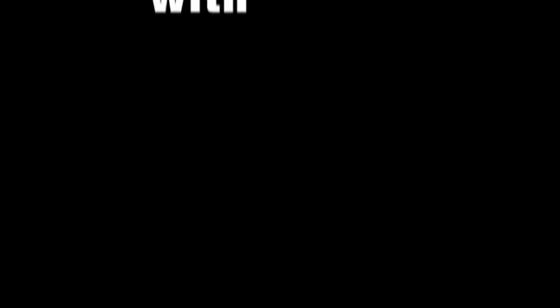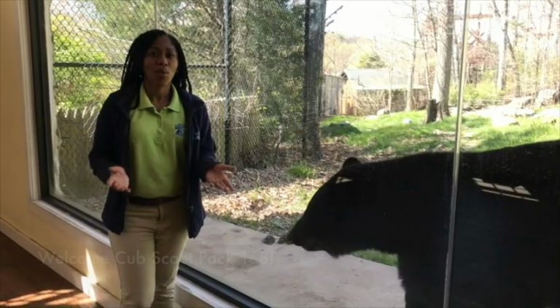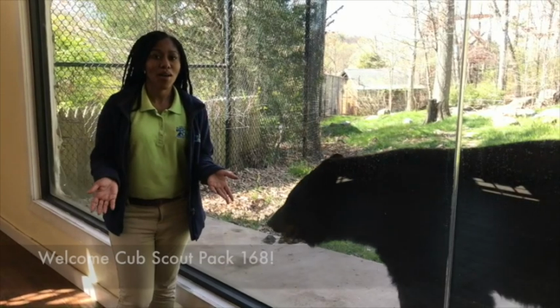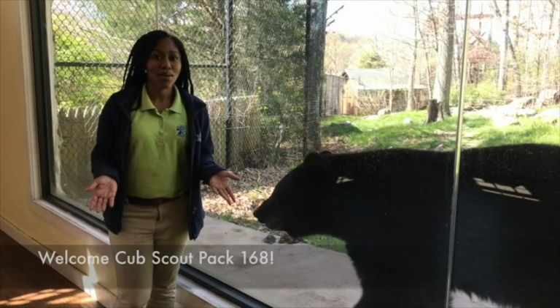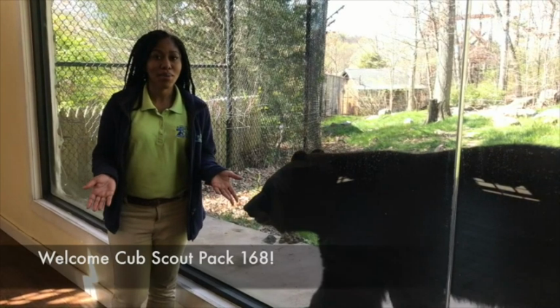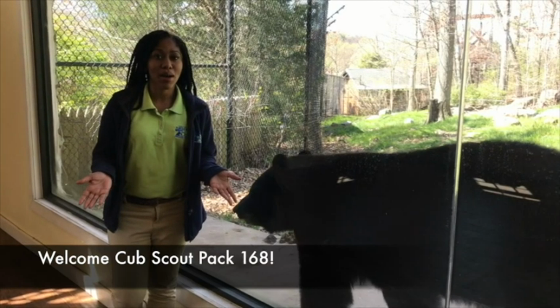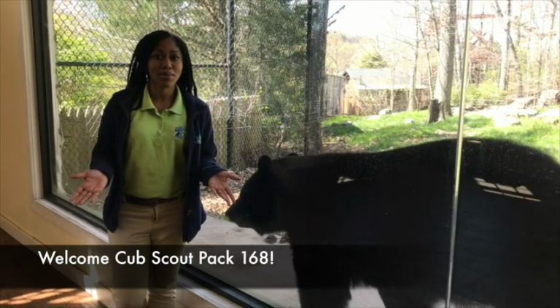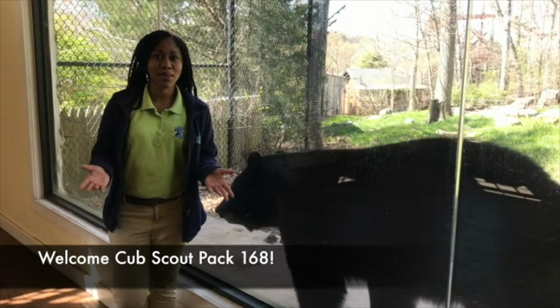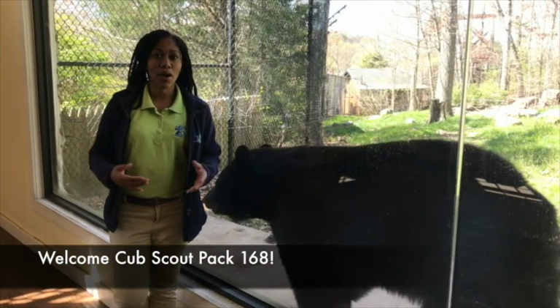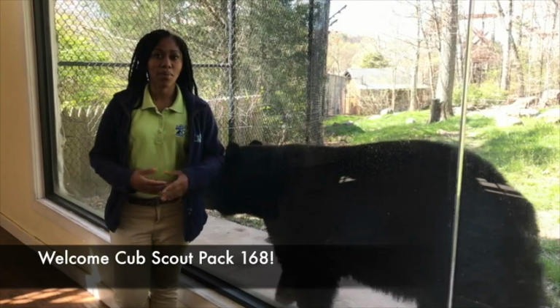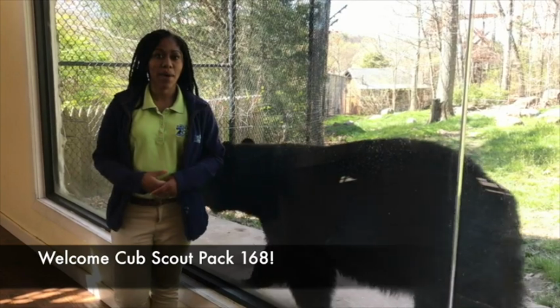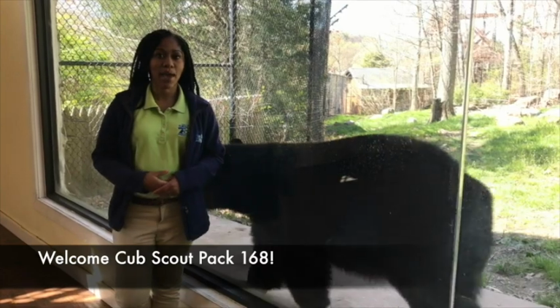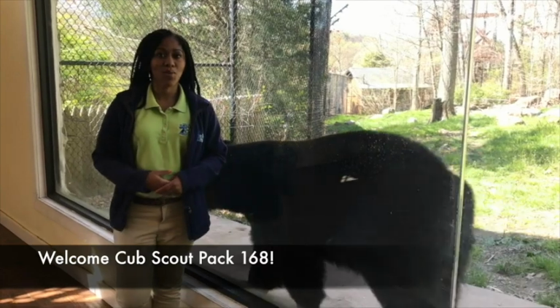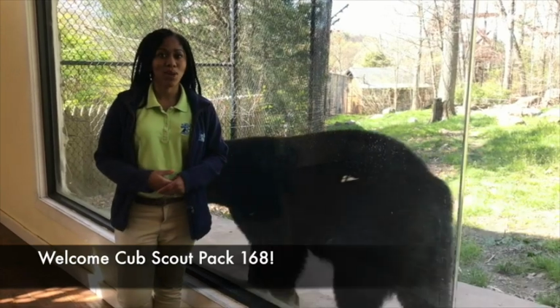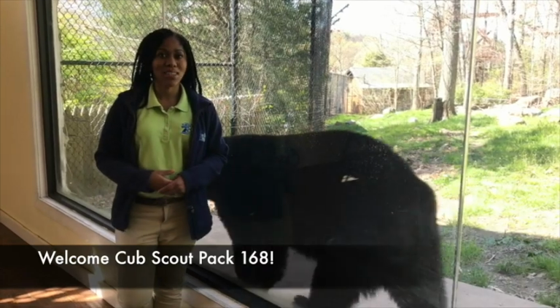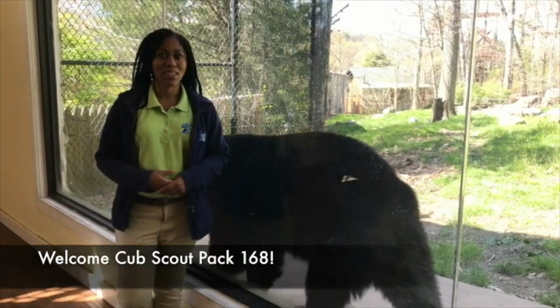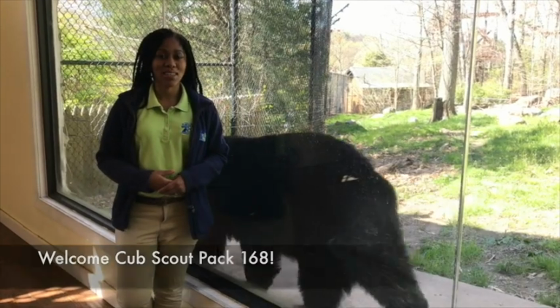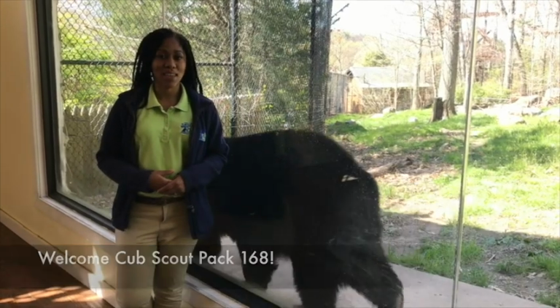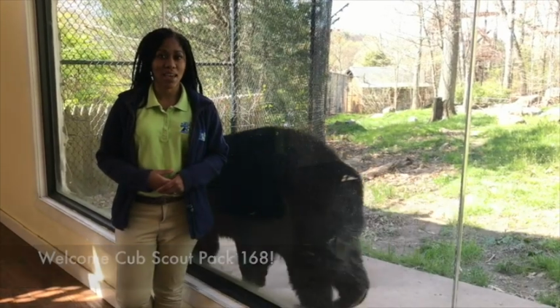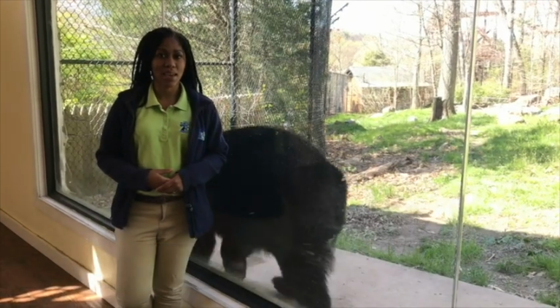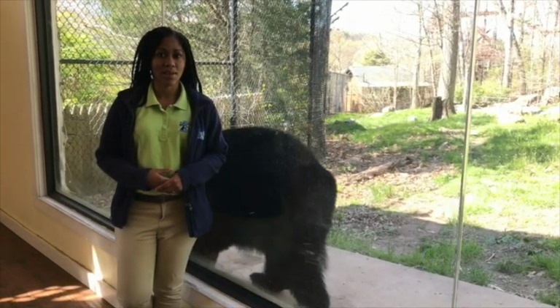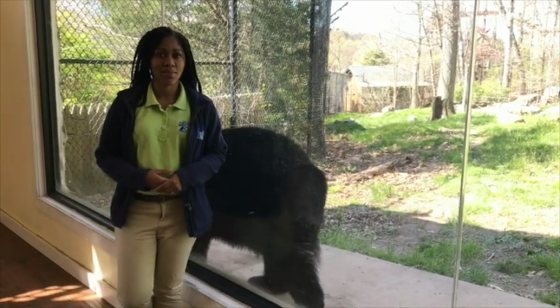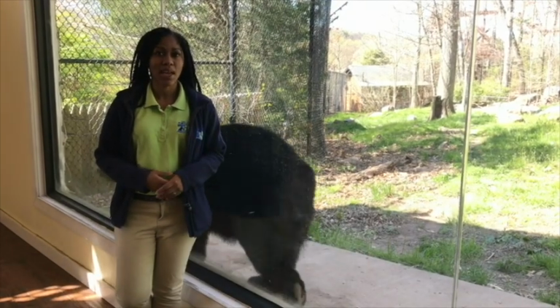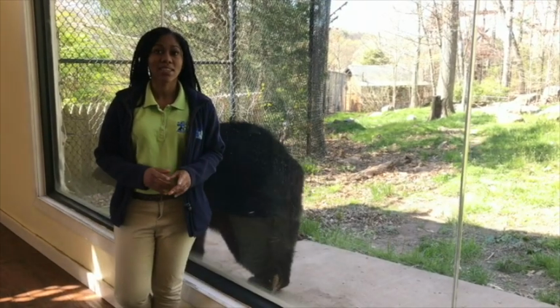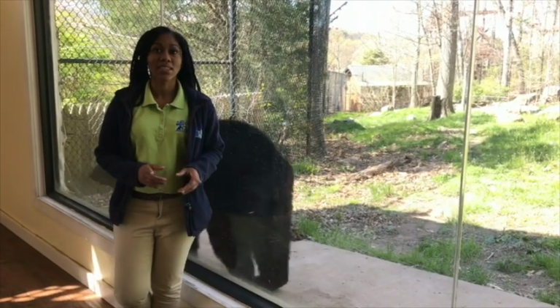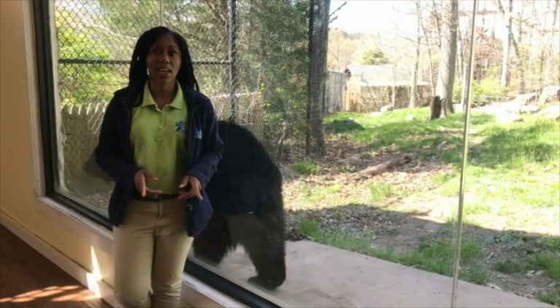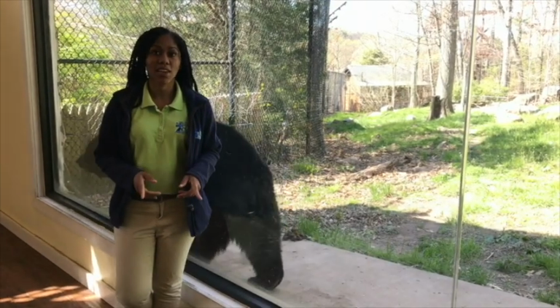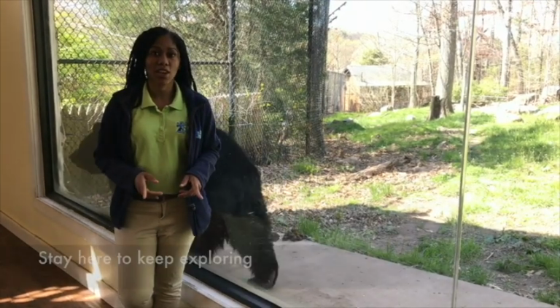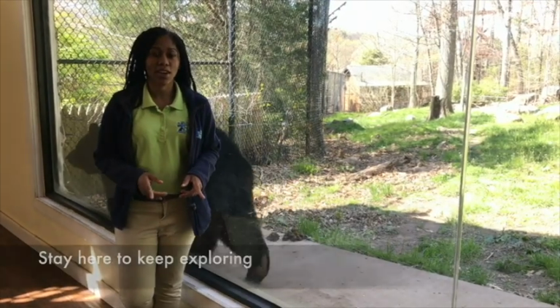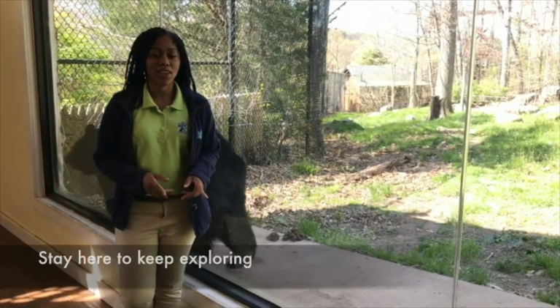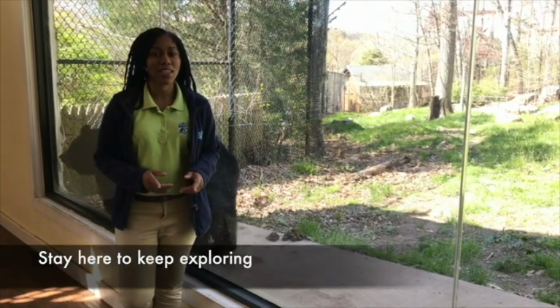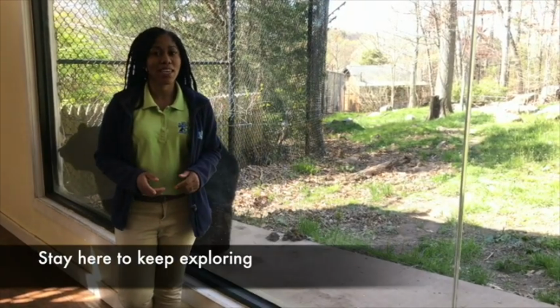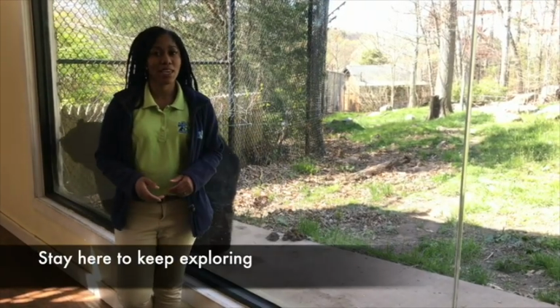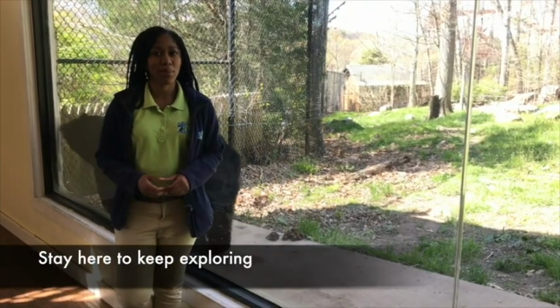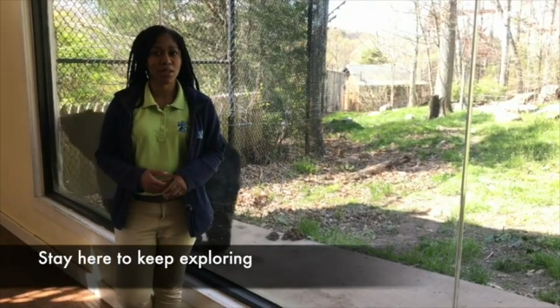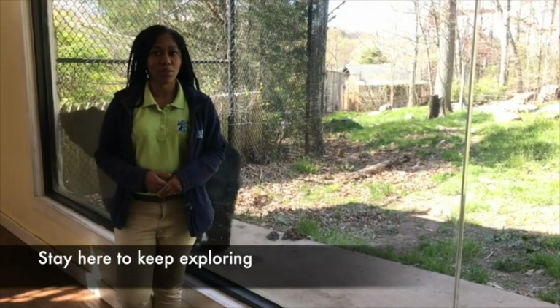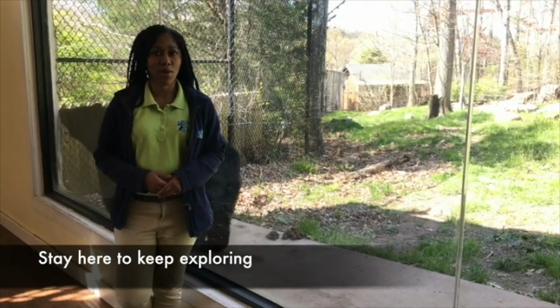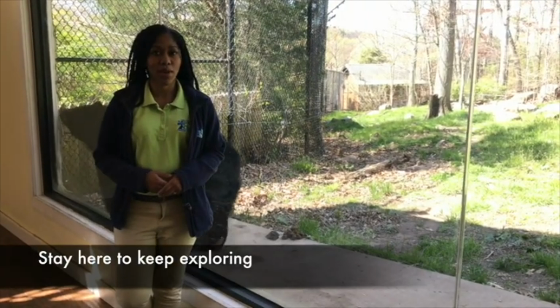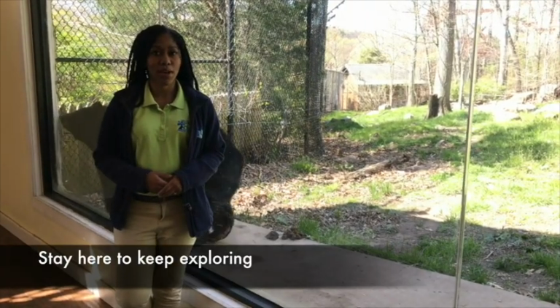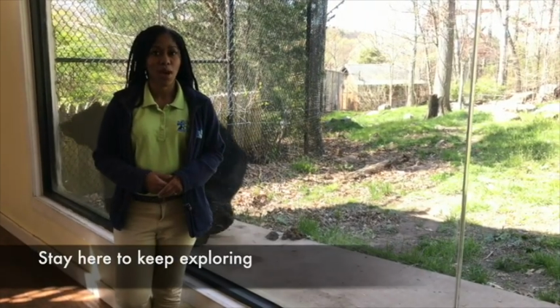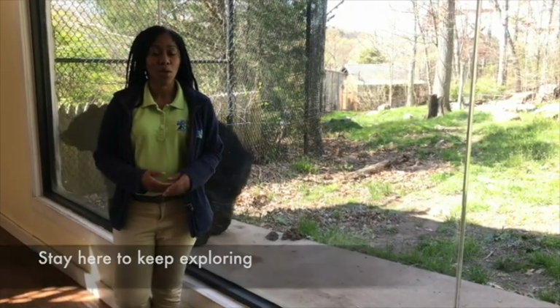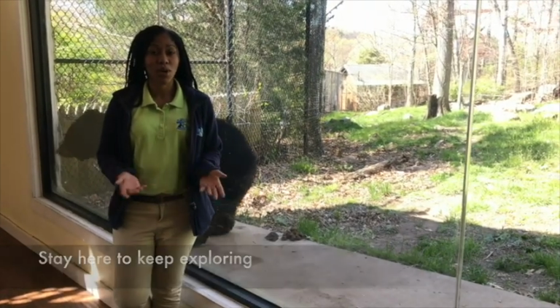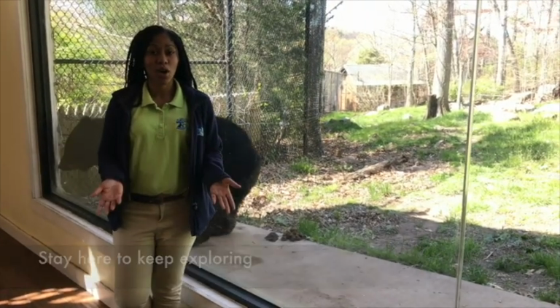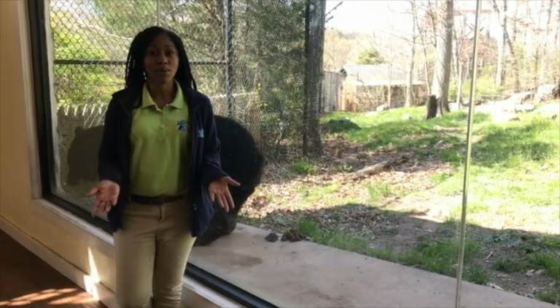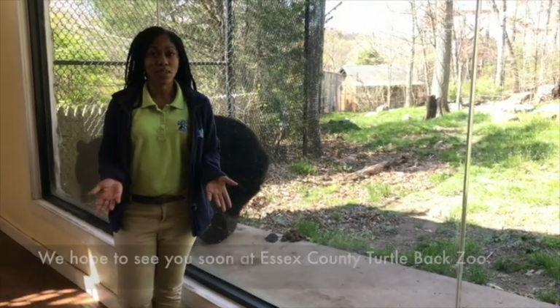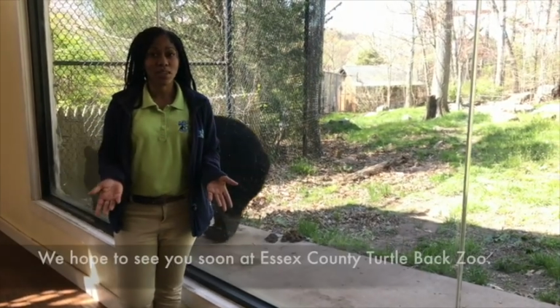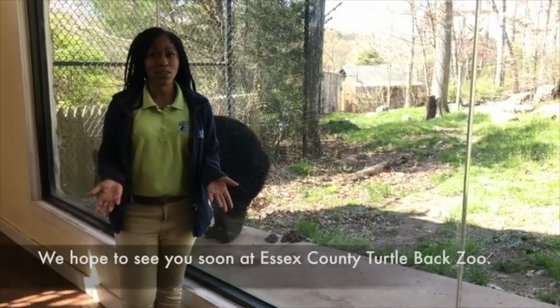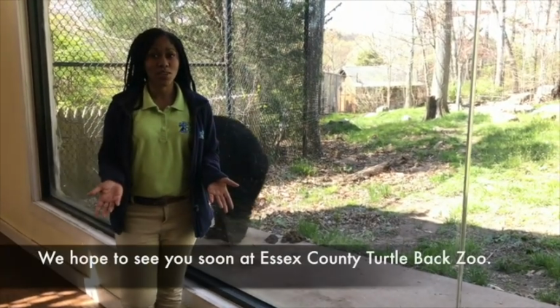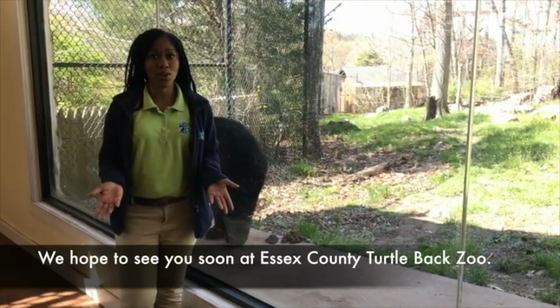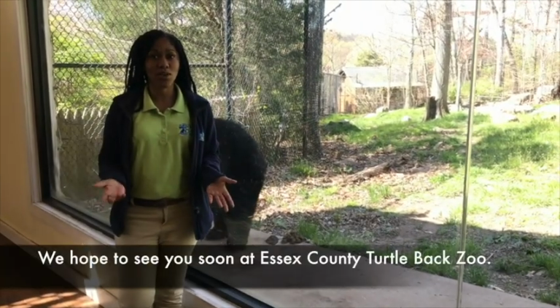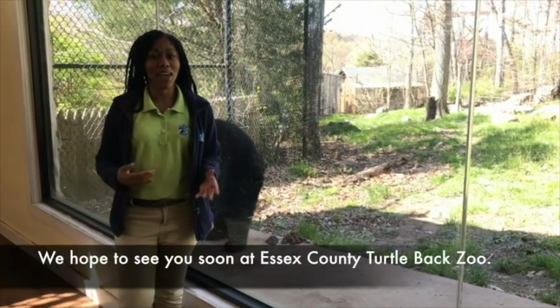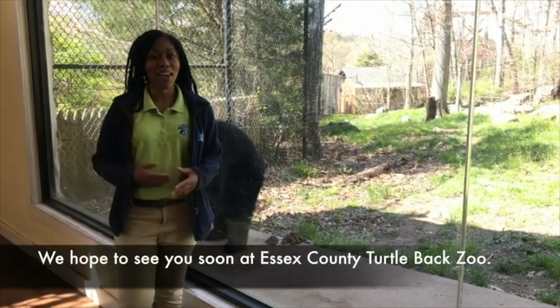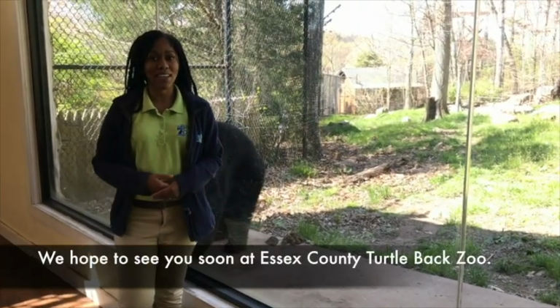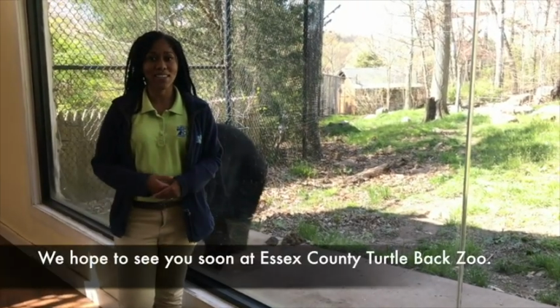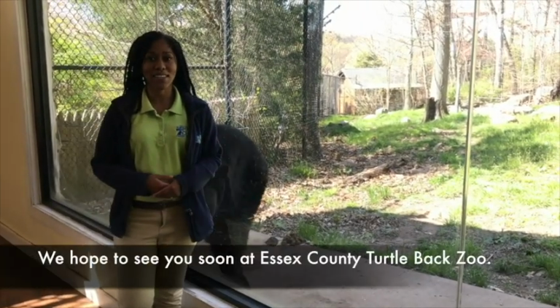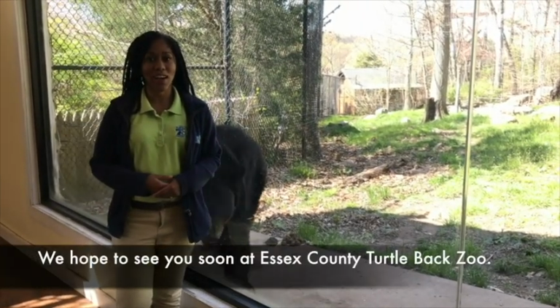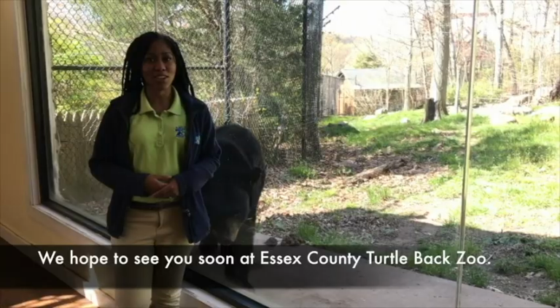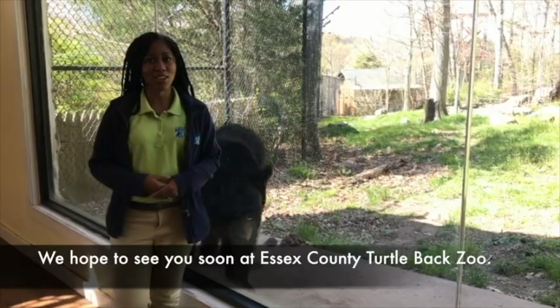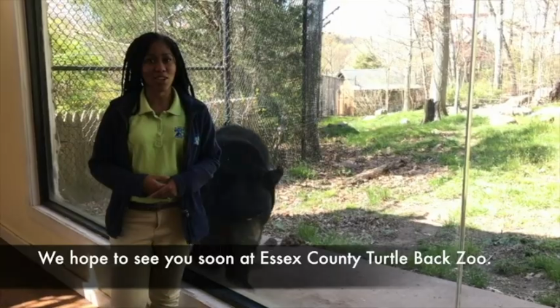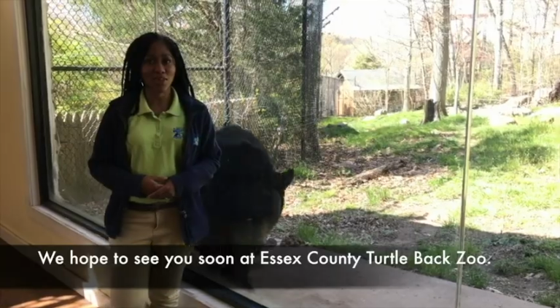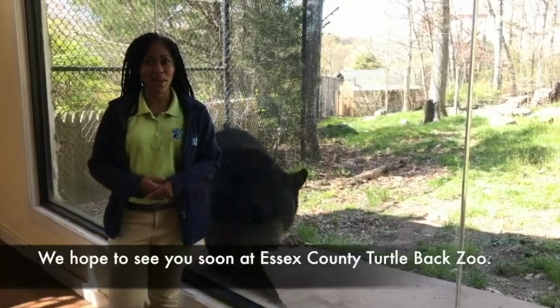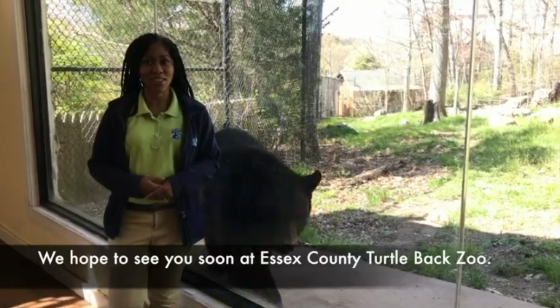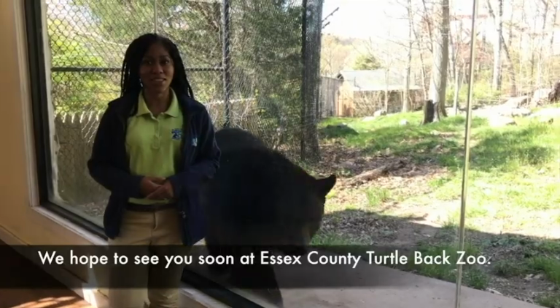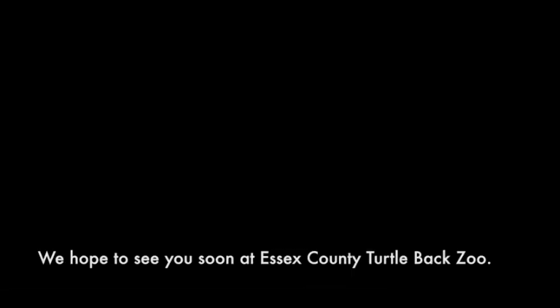Welcome to Scout Pack 158. Stay curious and keep exploring. We hope we'll see you soon at Essex County Turtle Back Zoo.